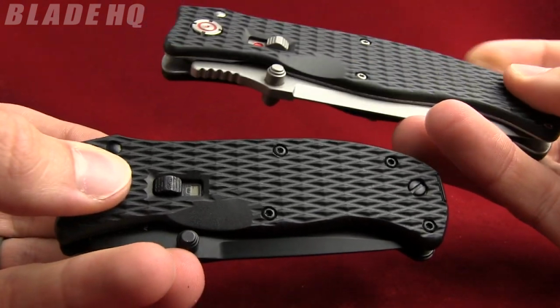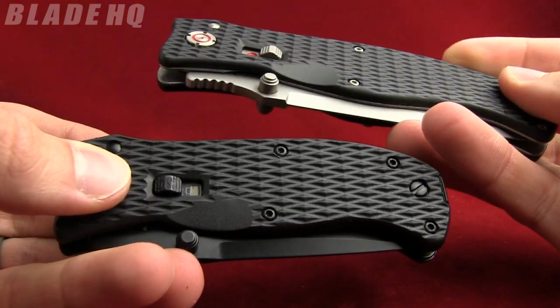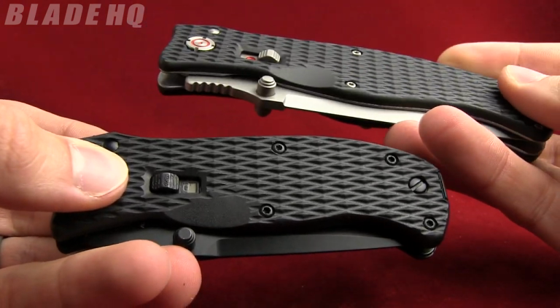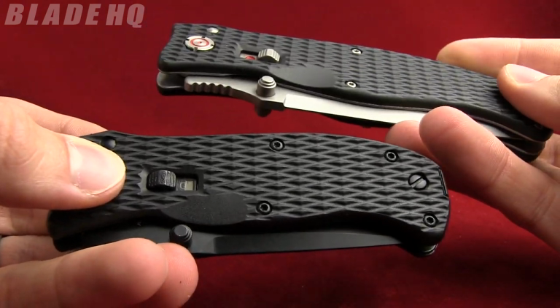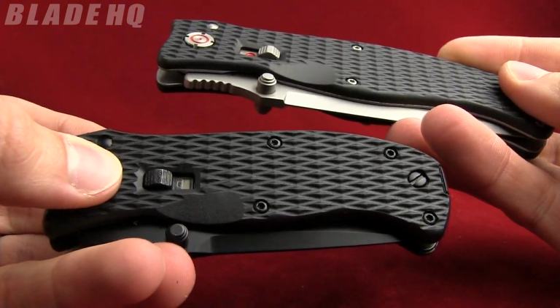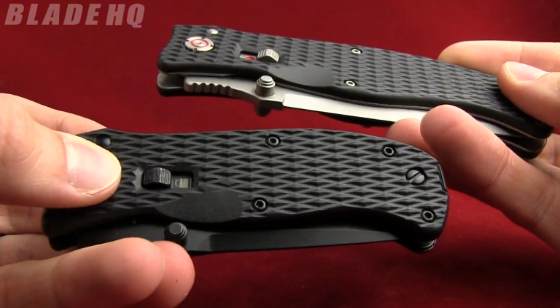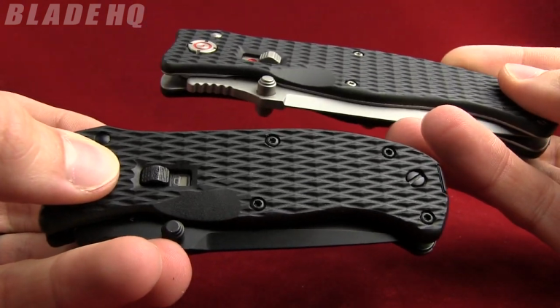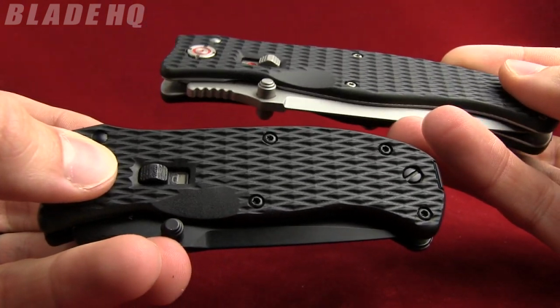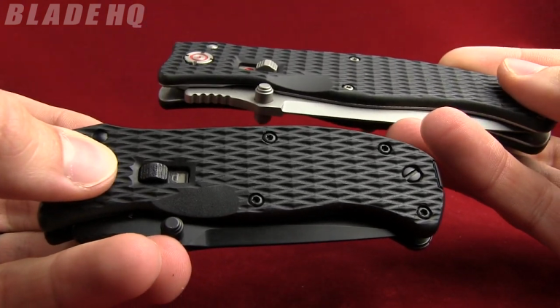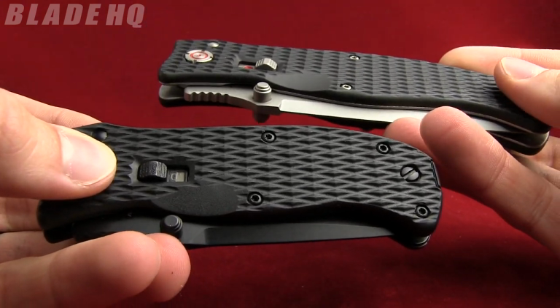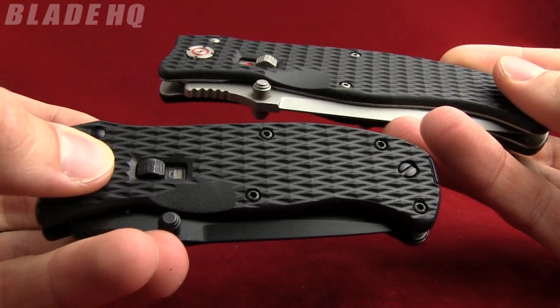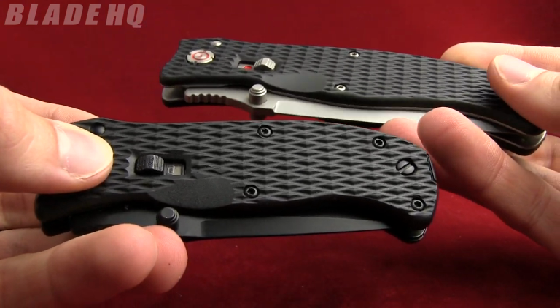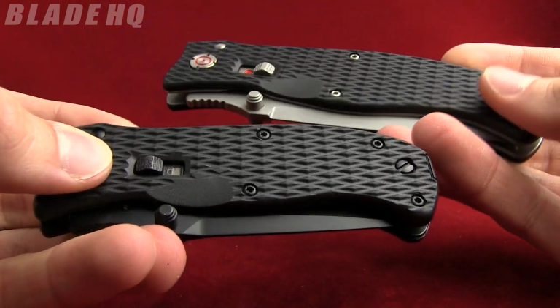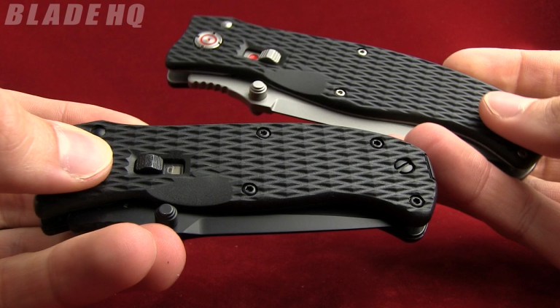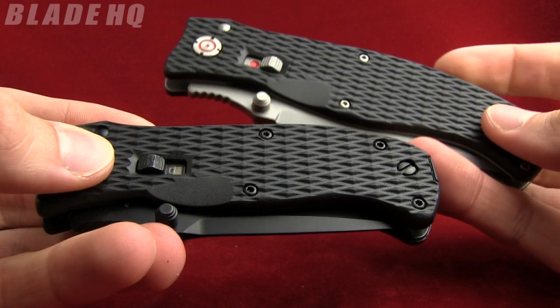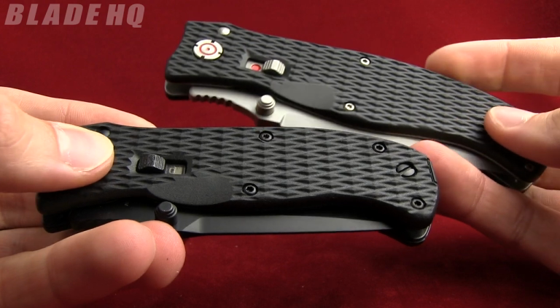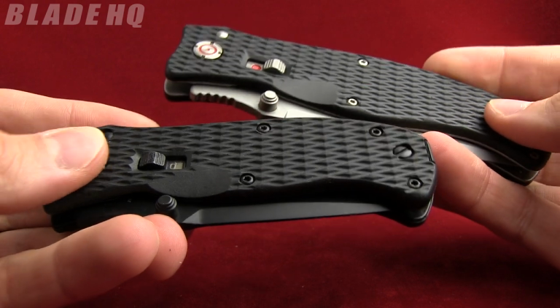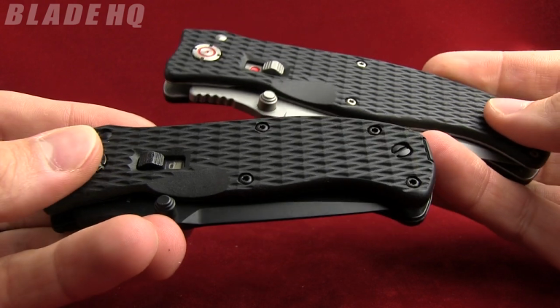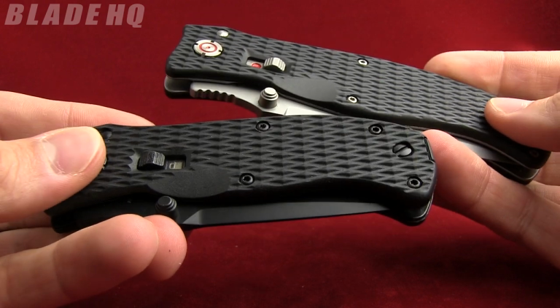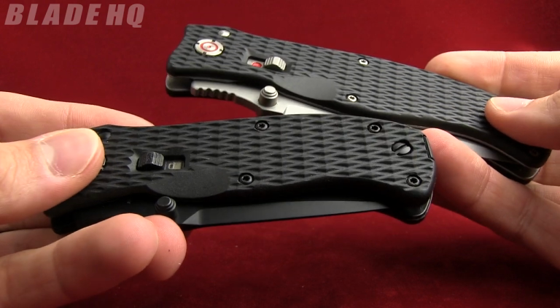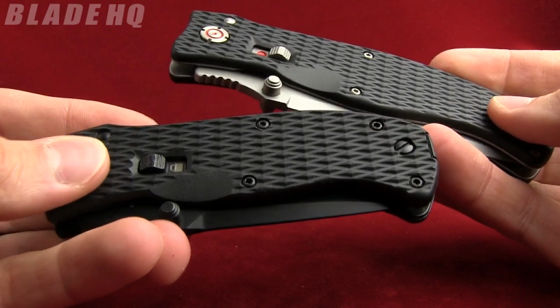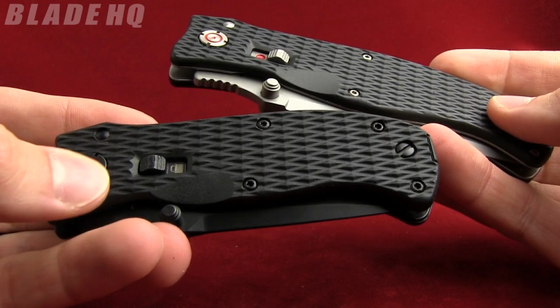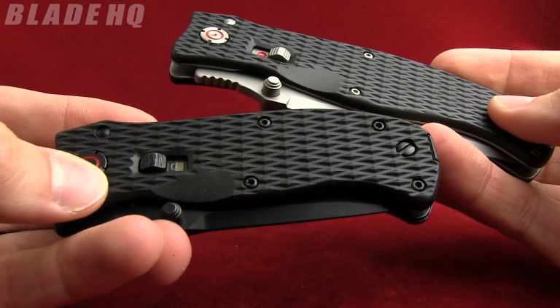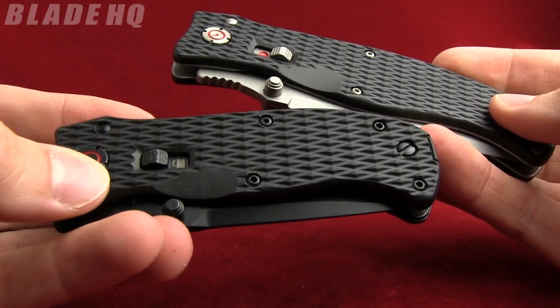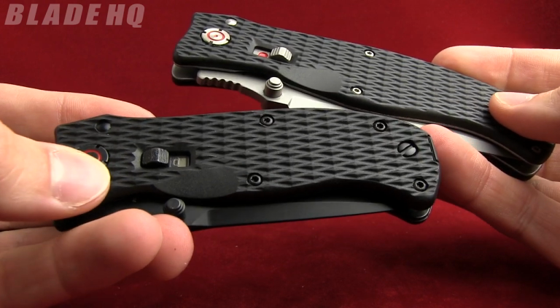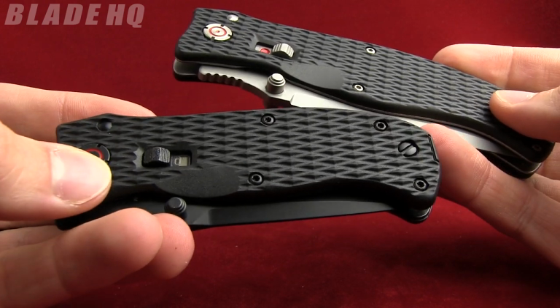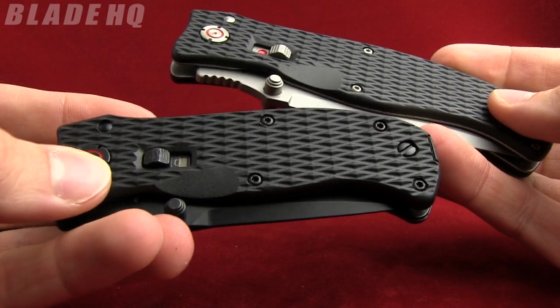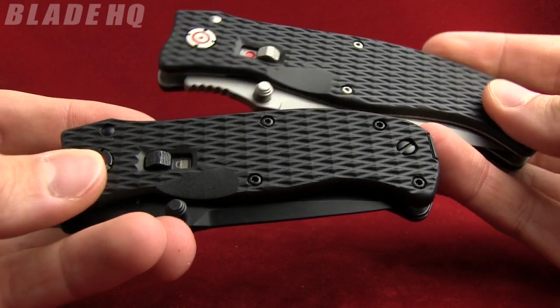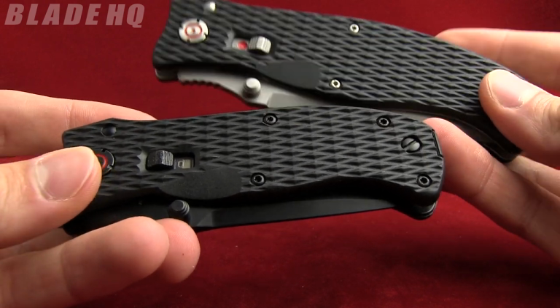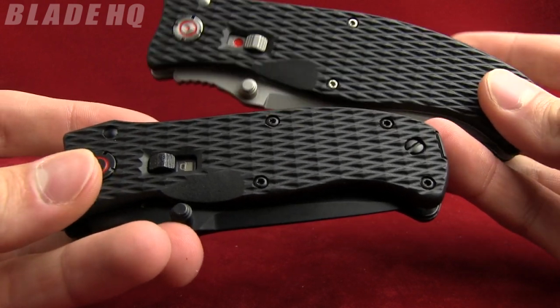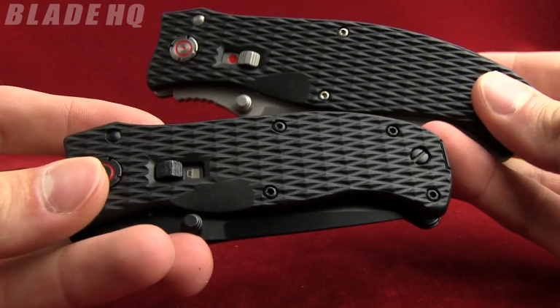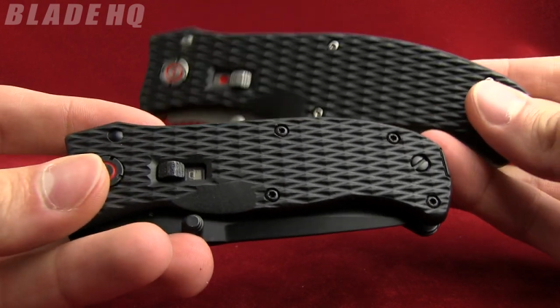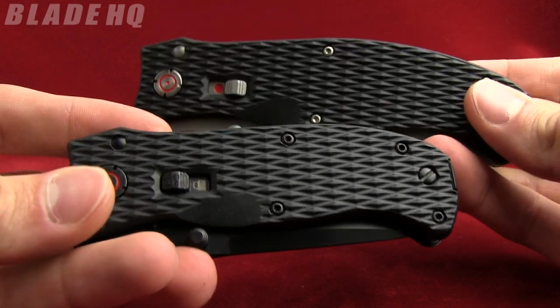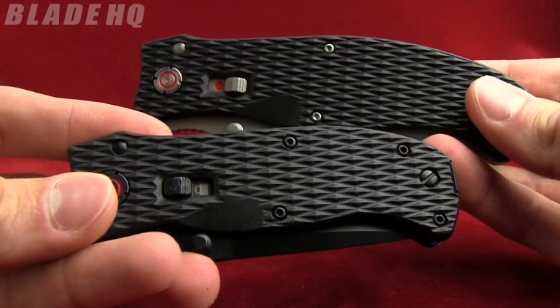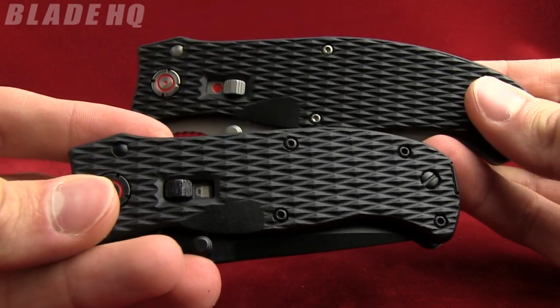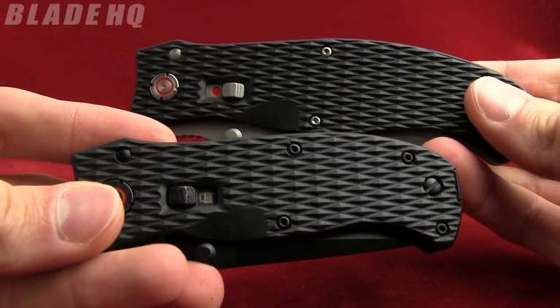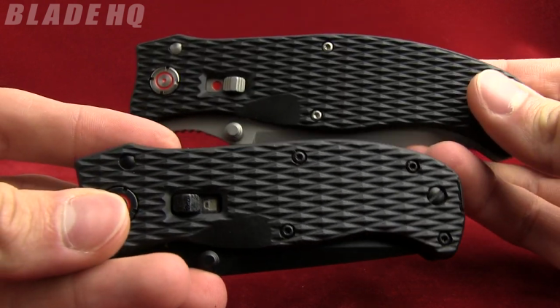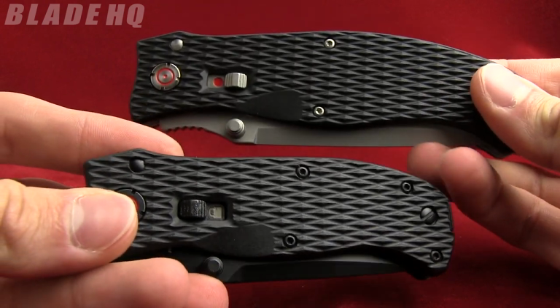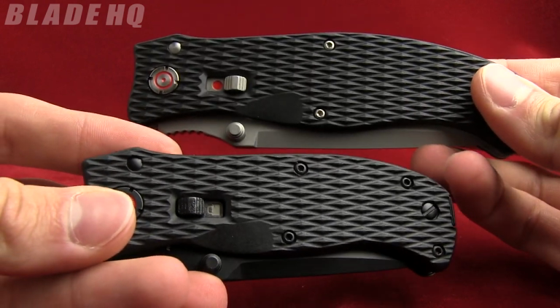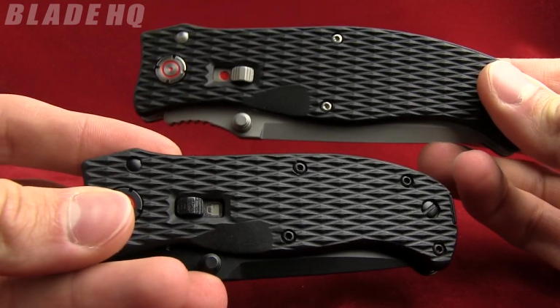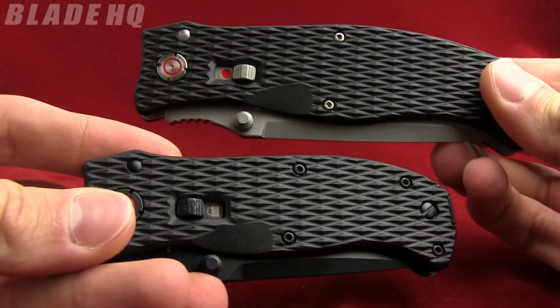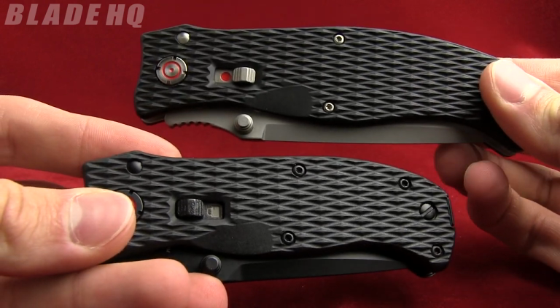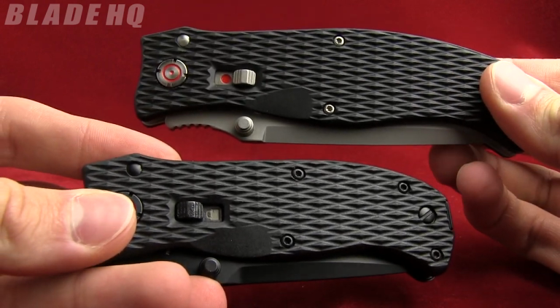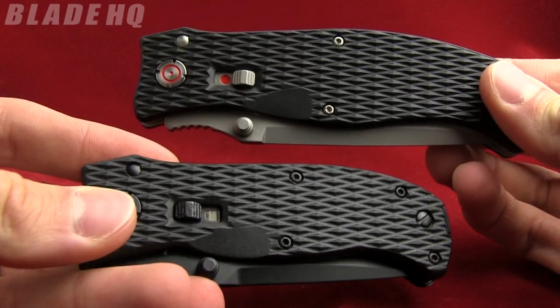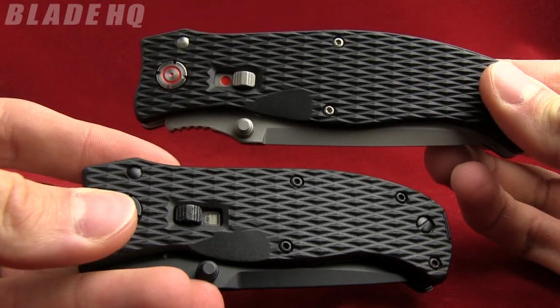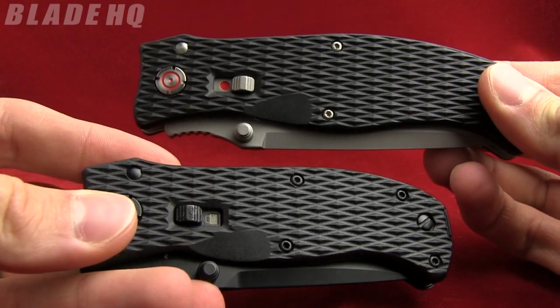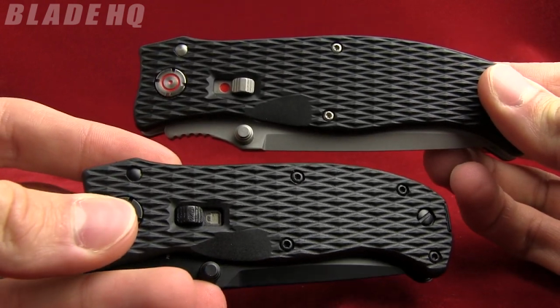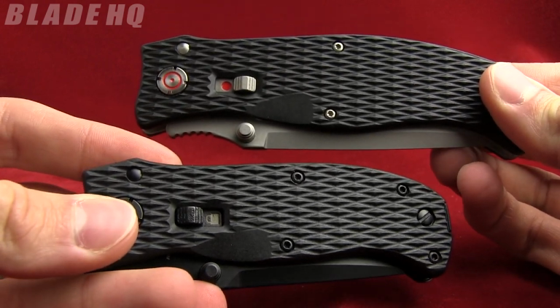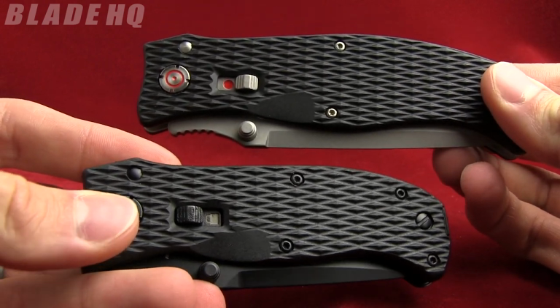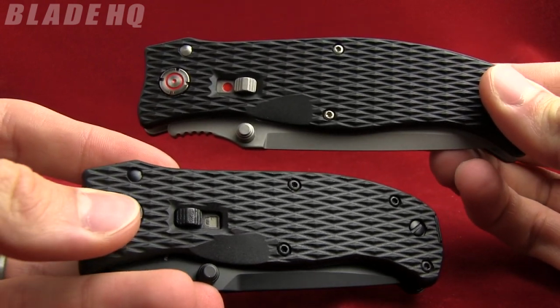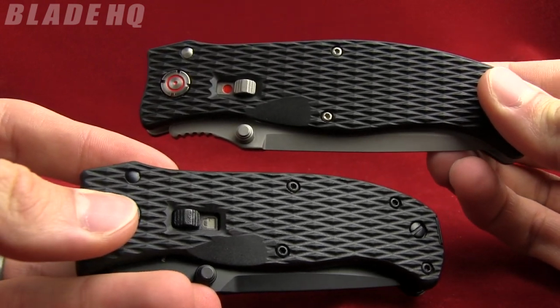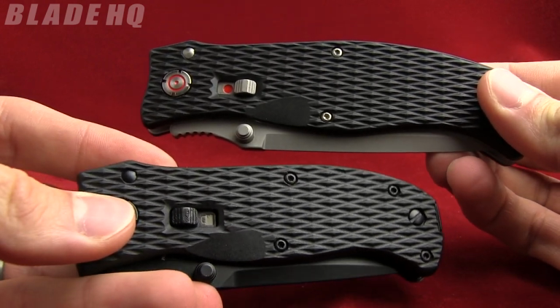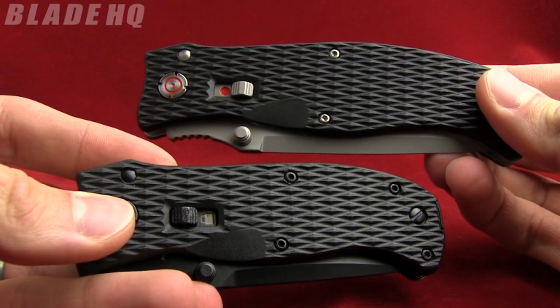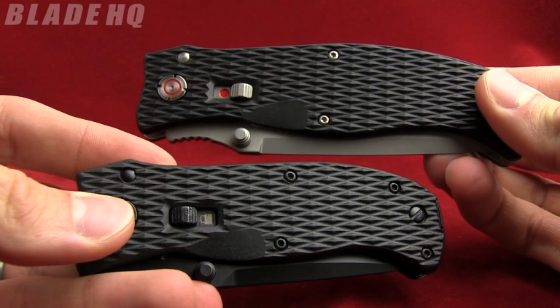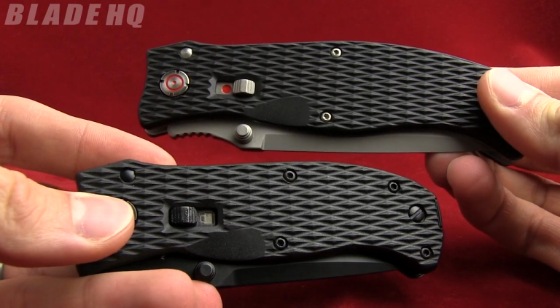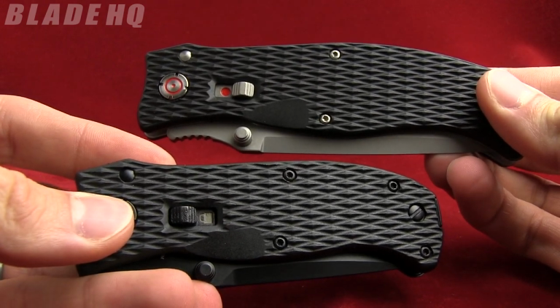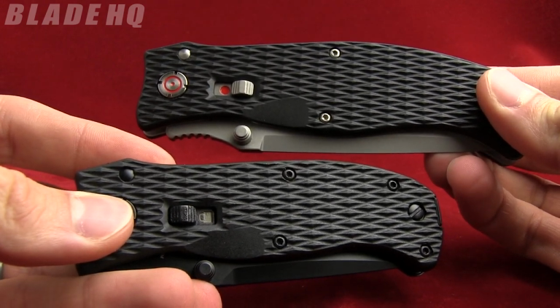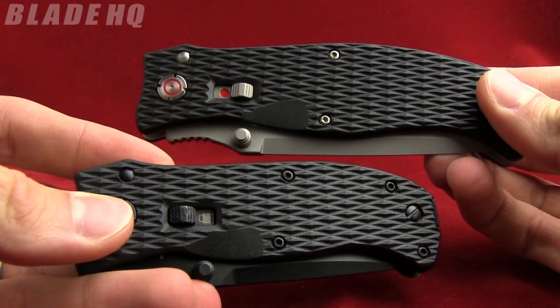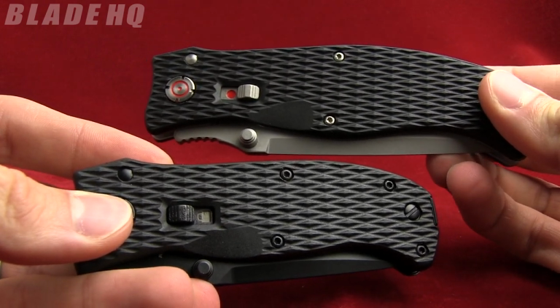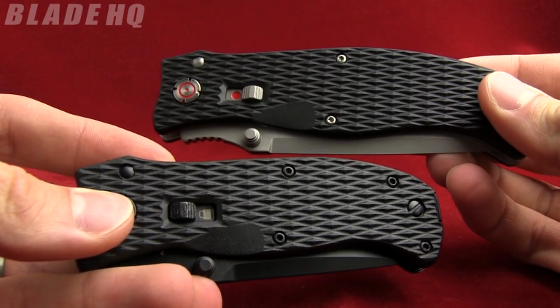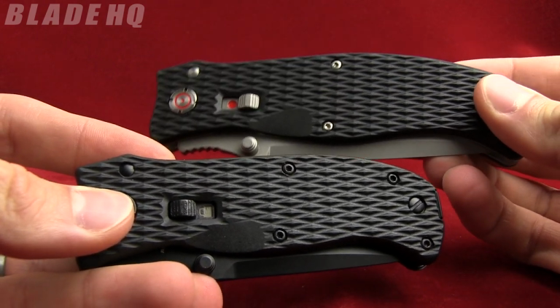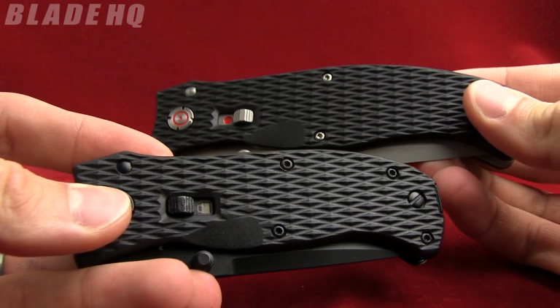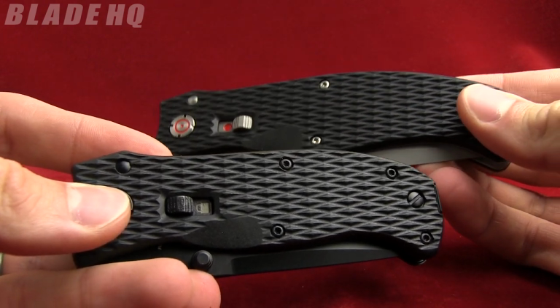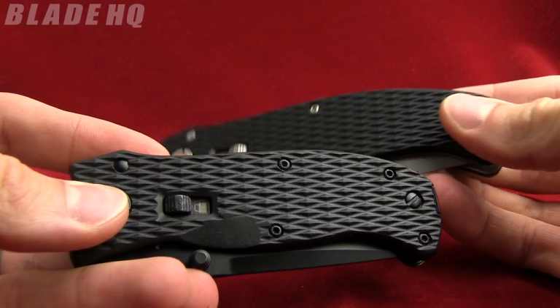Both of these knives are in the $25 range. Buy them now on BladeHQ.com.